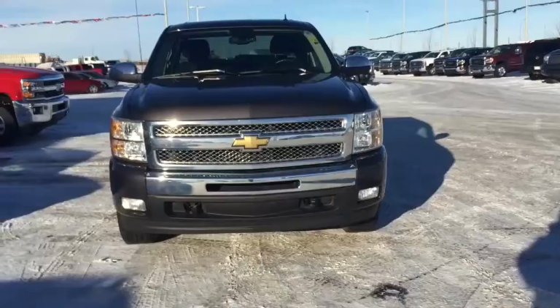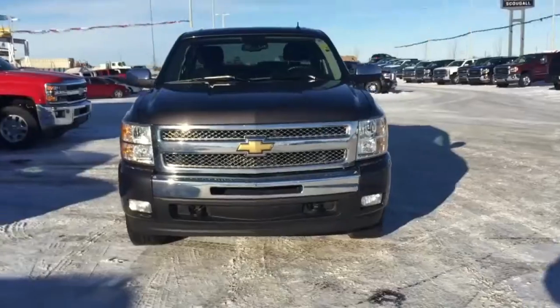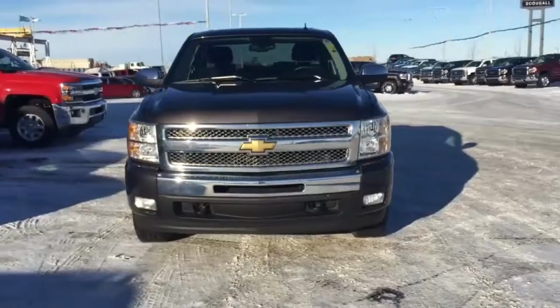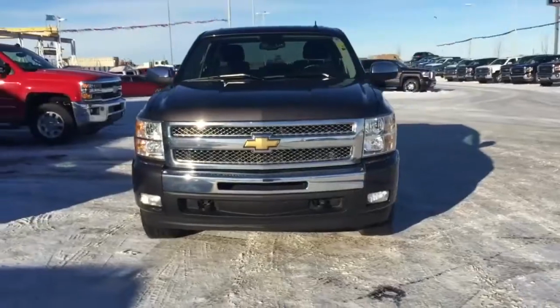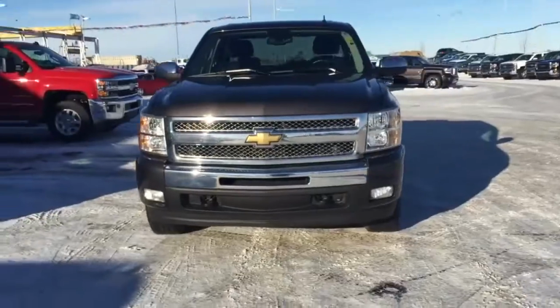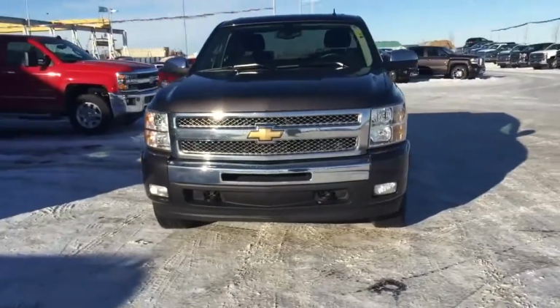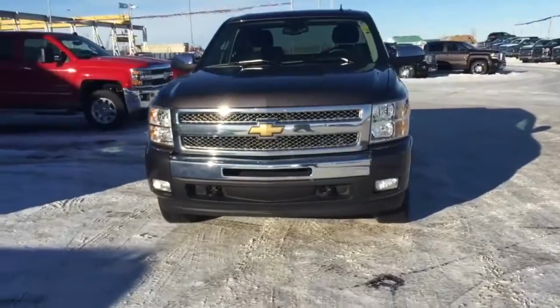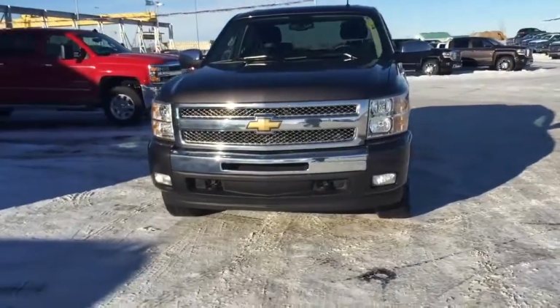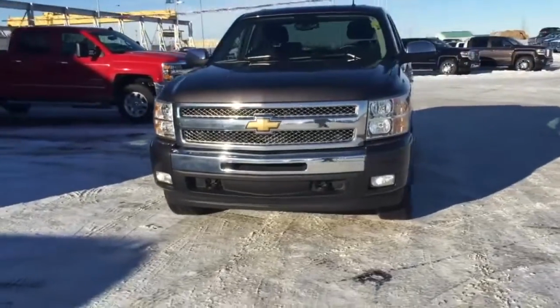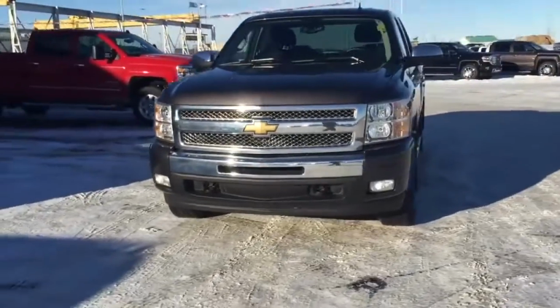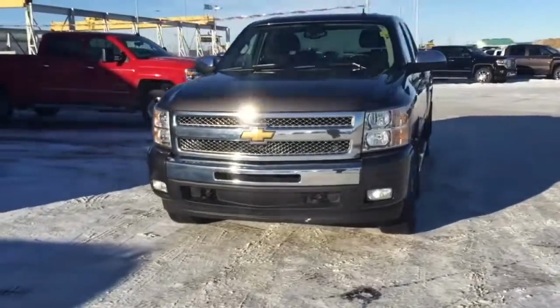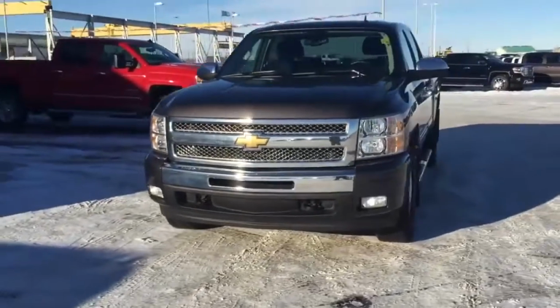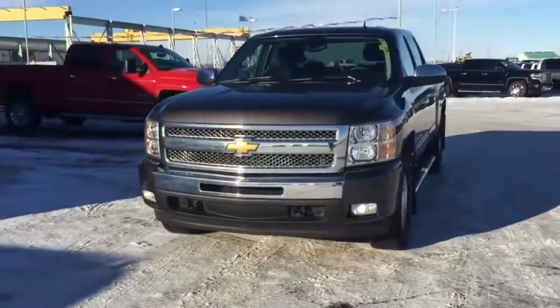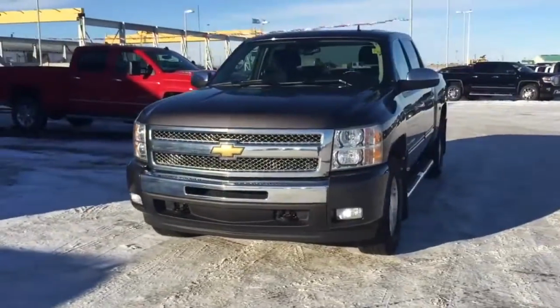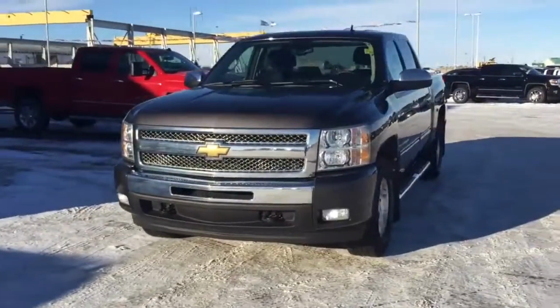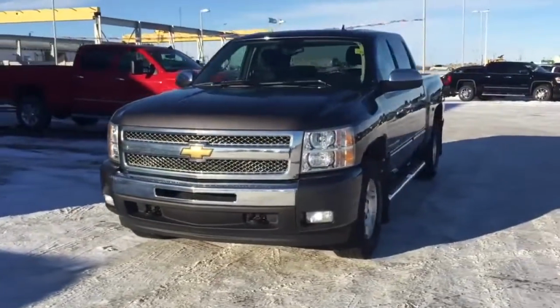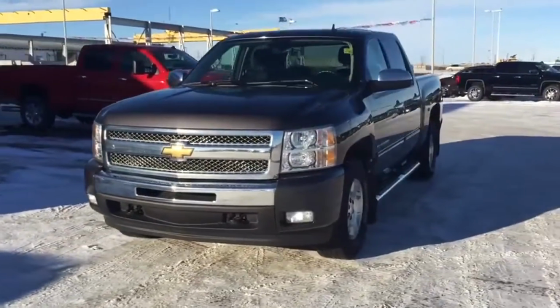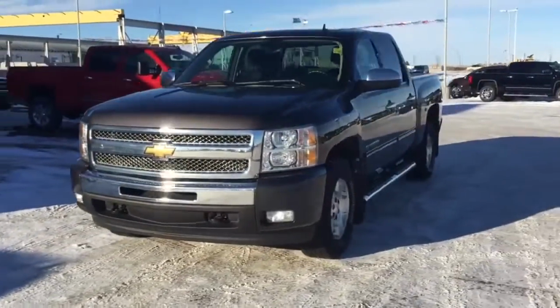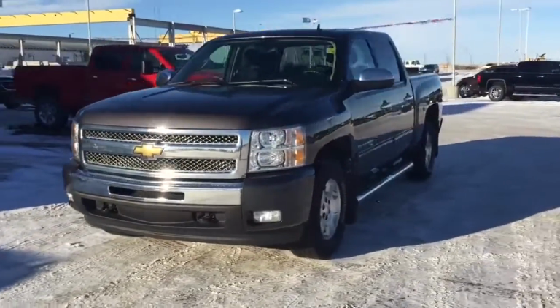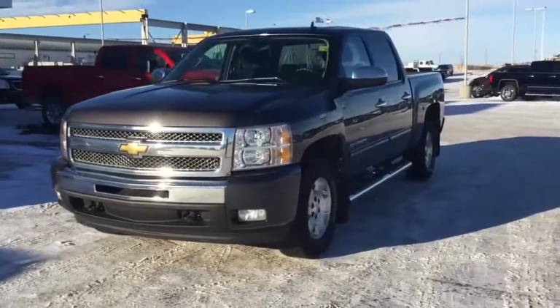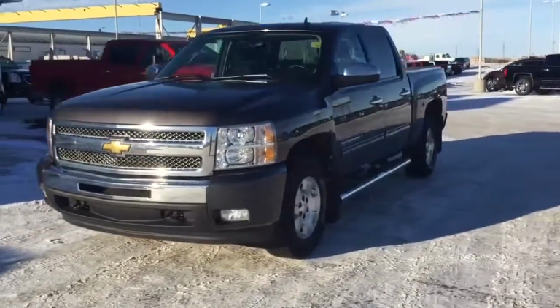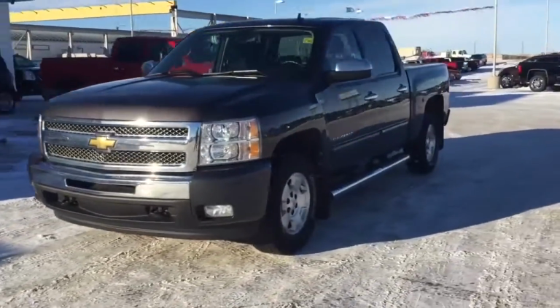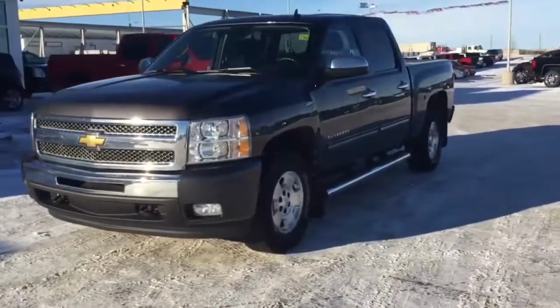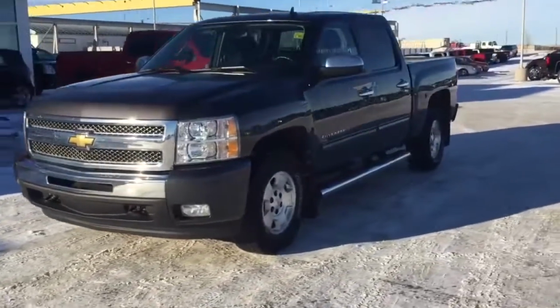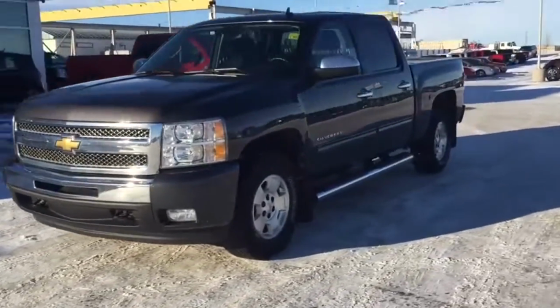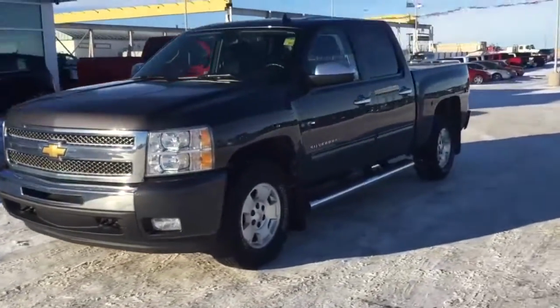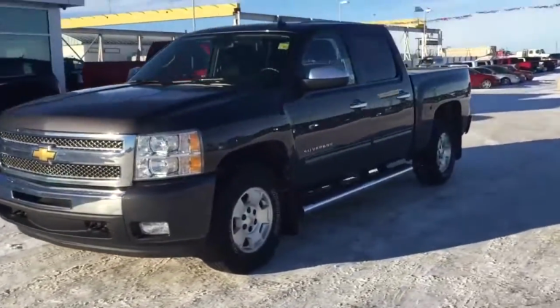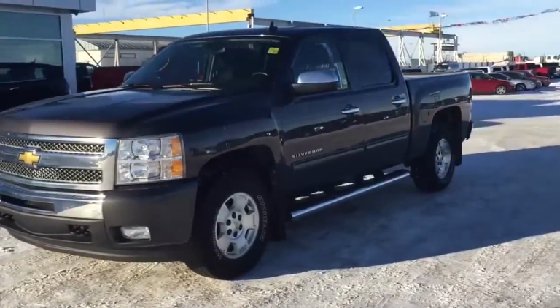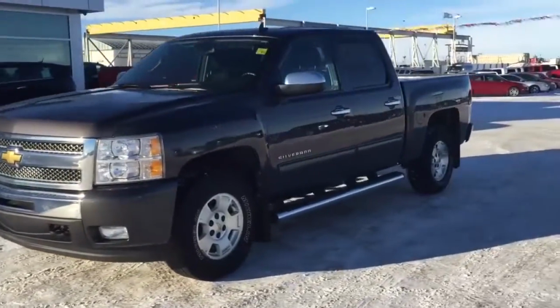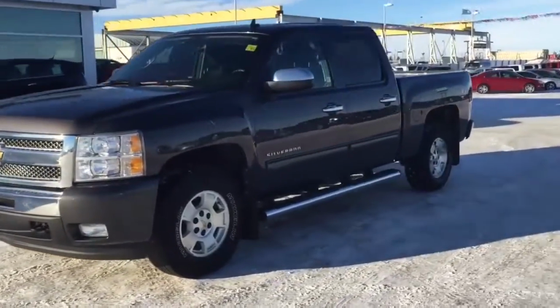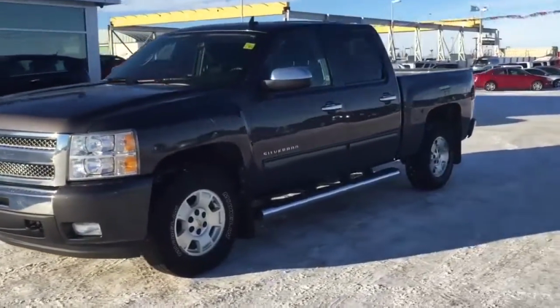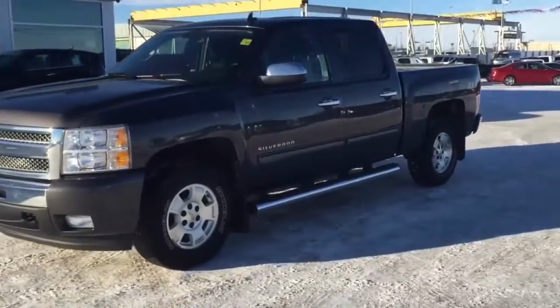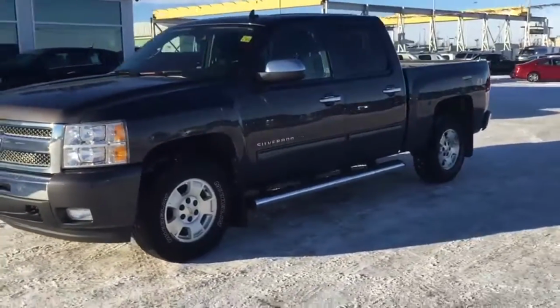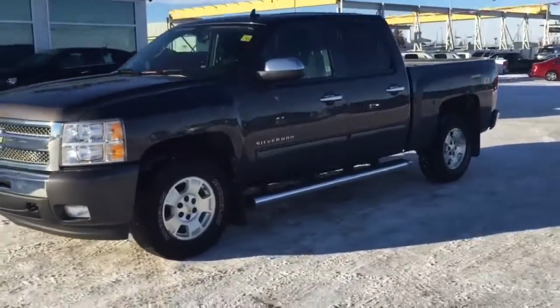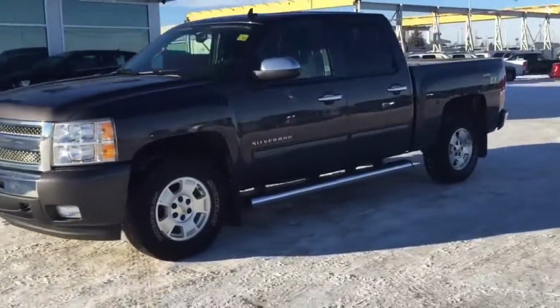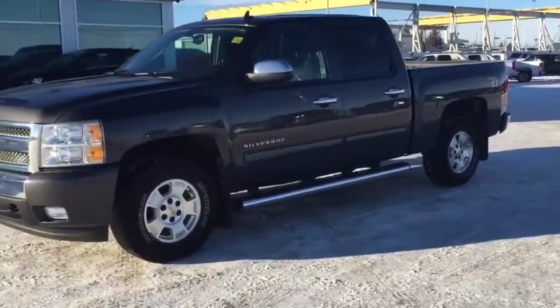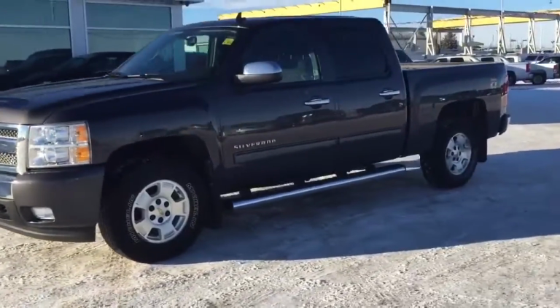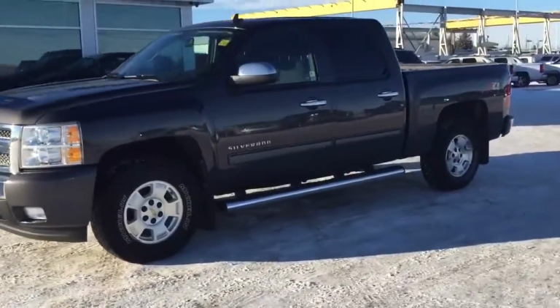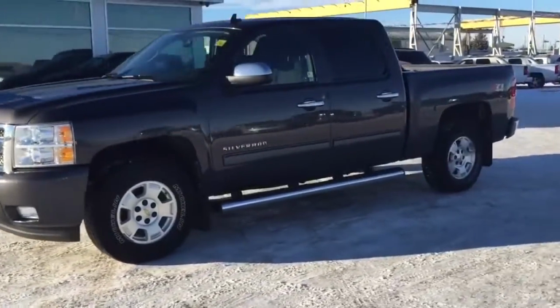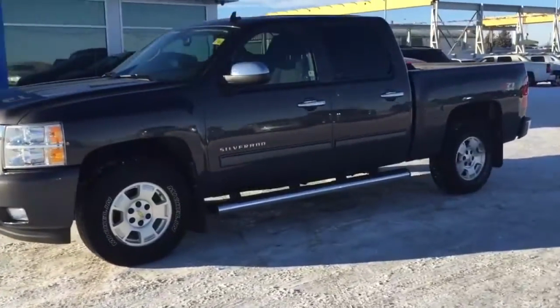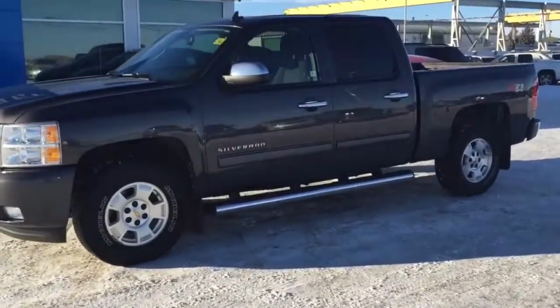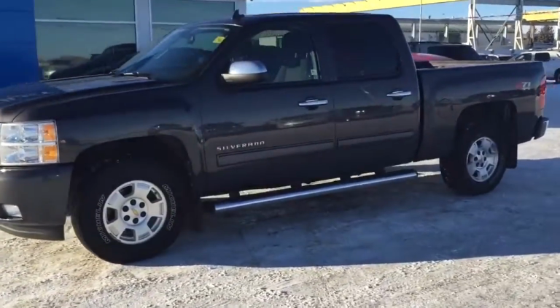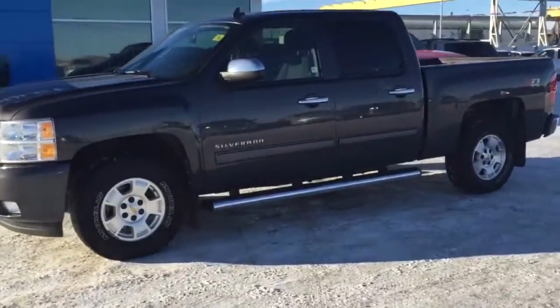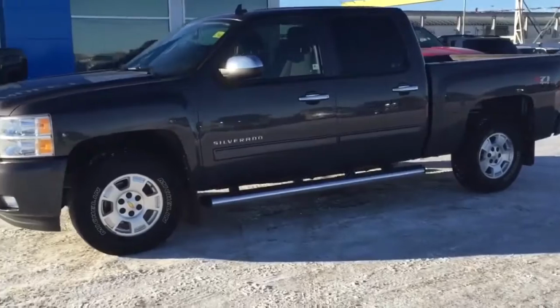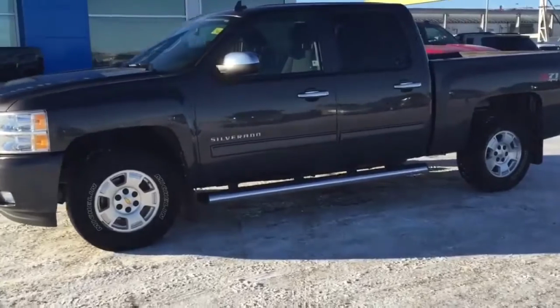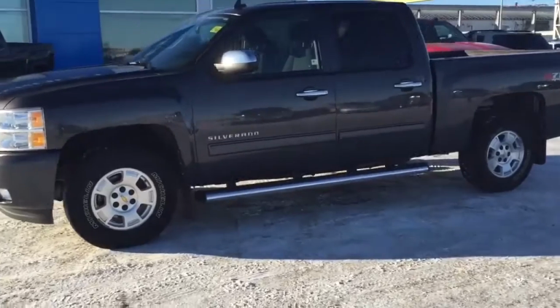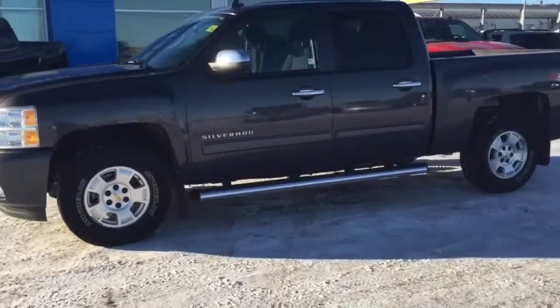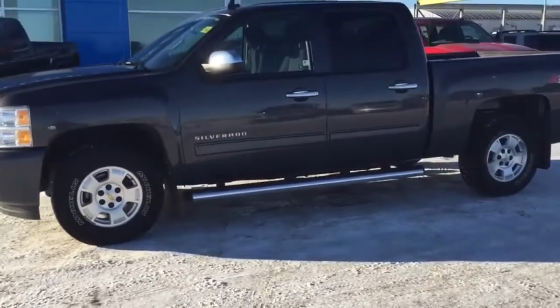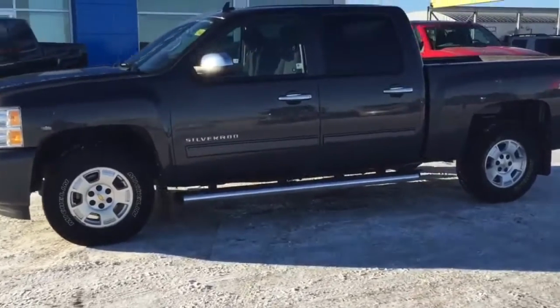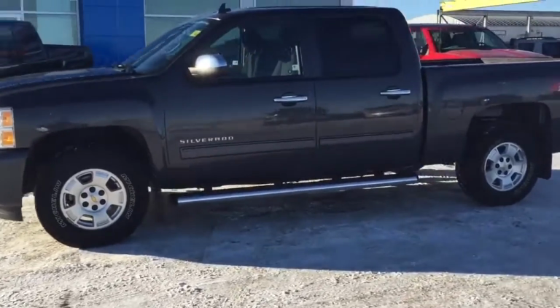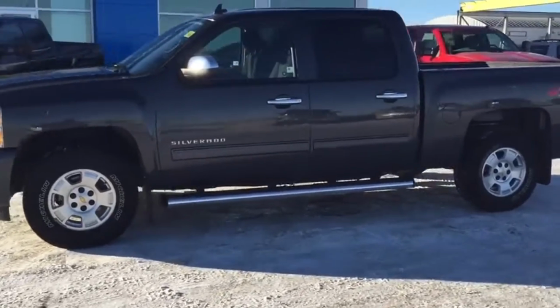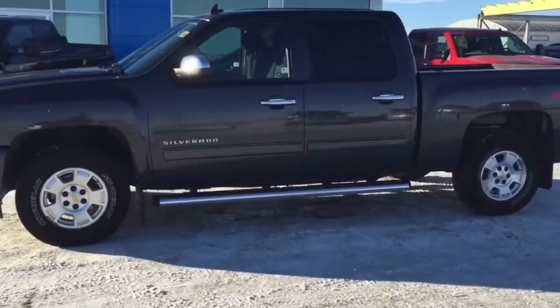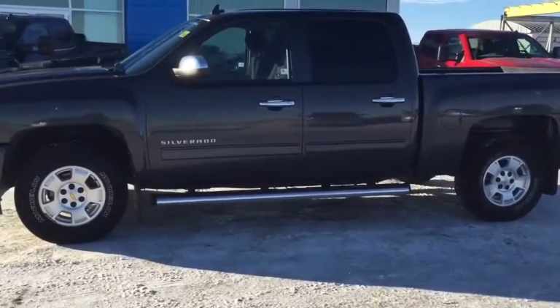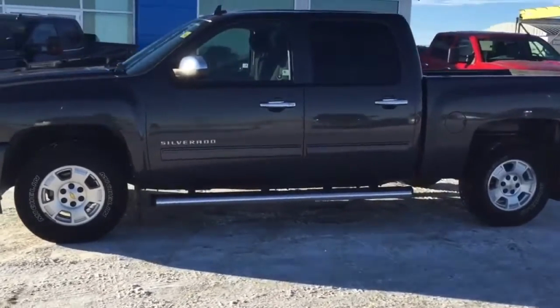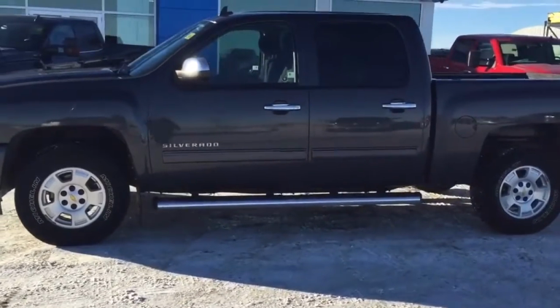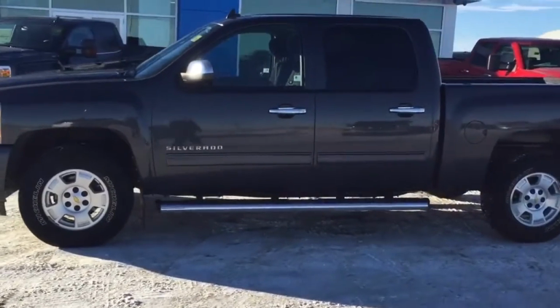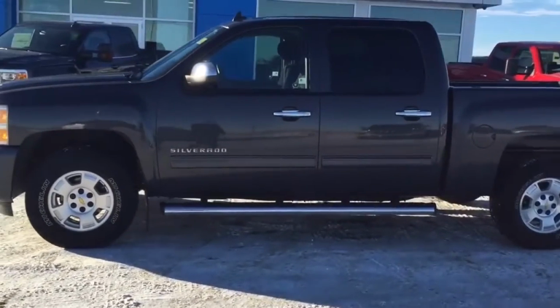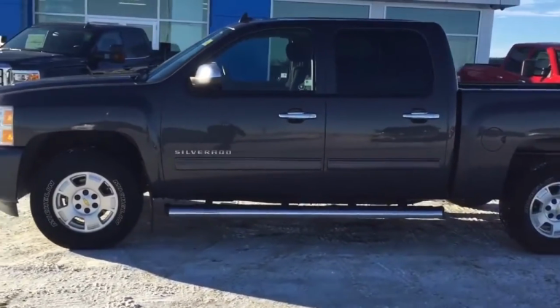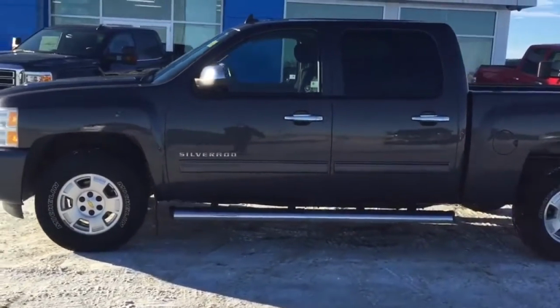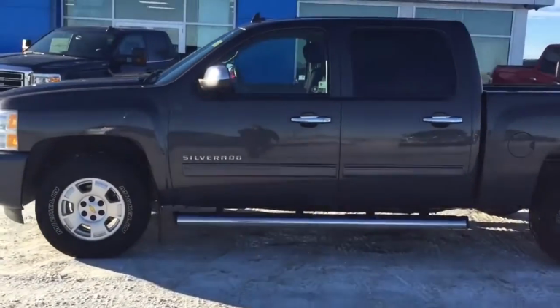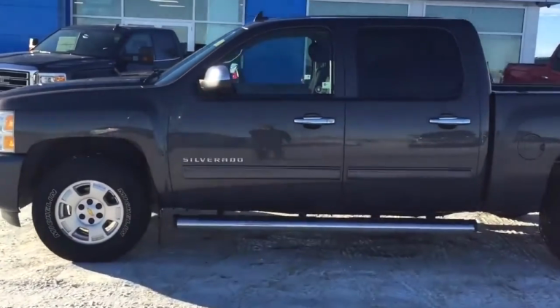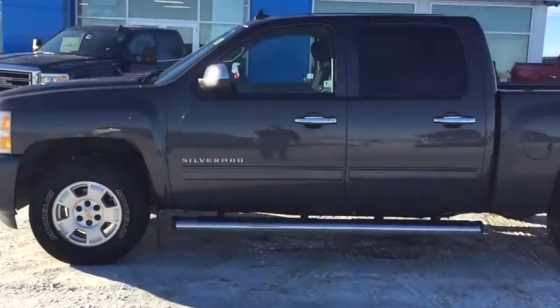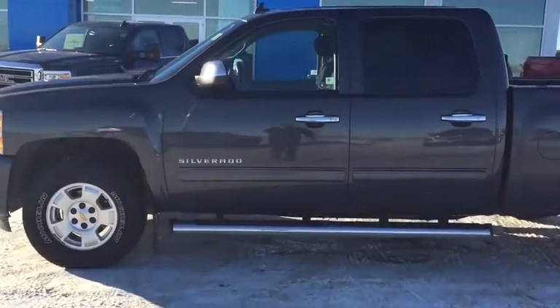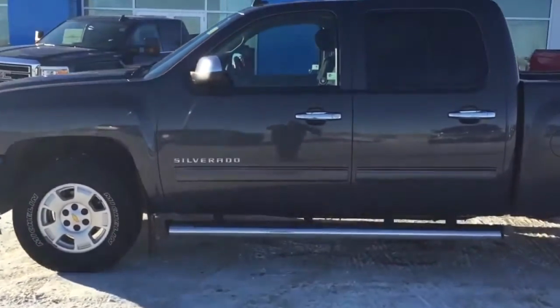This 2010 Chevrolet Silverado LT1500 Crew Cab will impress with its potent engine and comfortable ride.